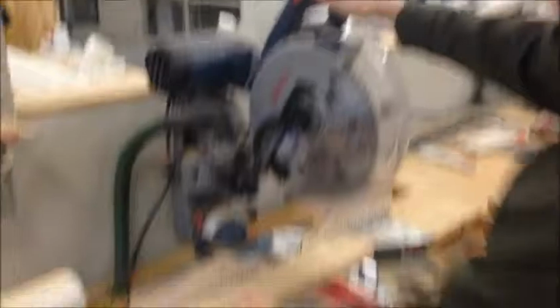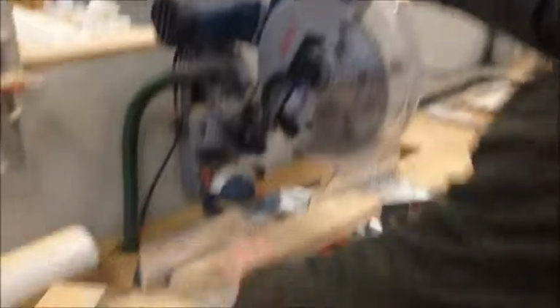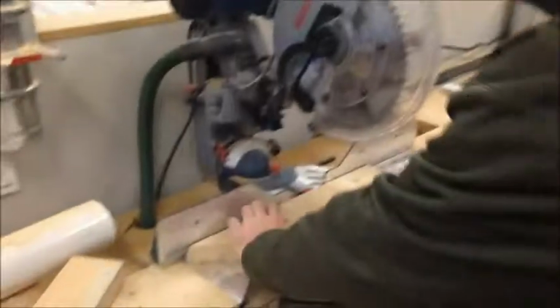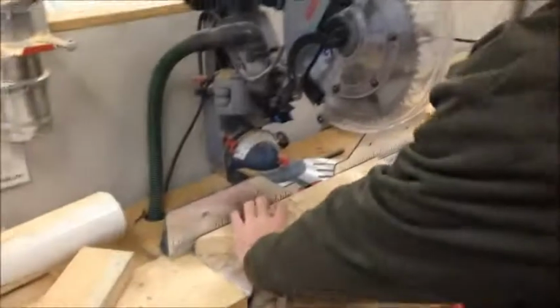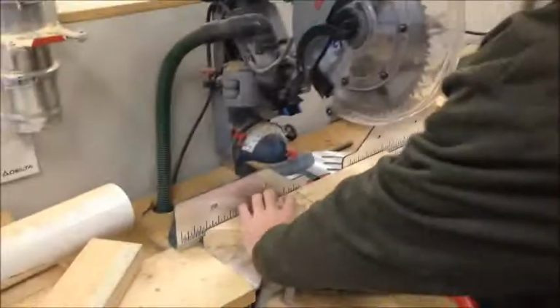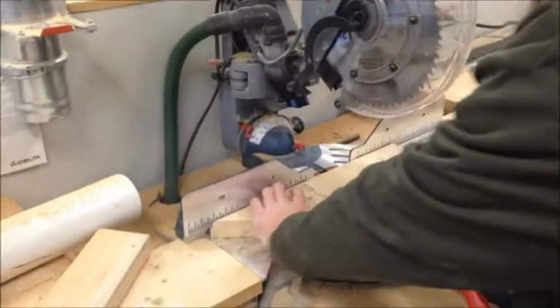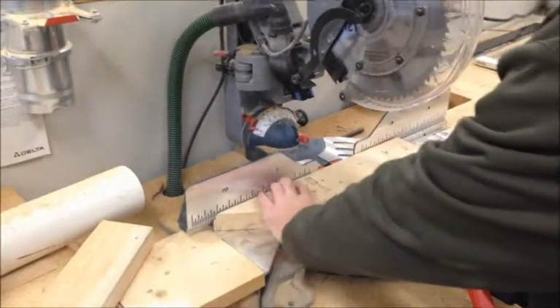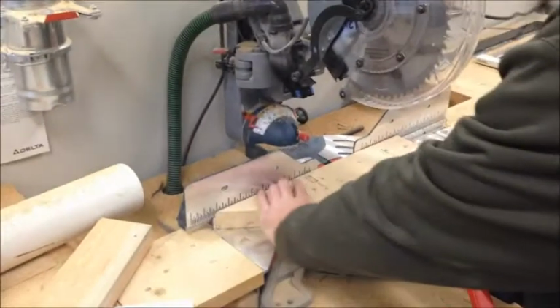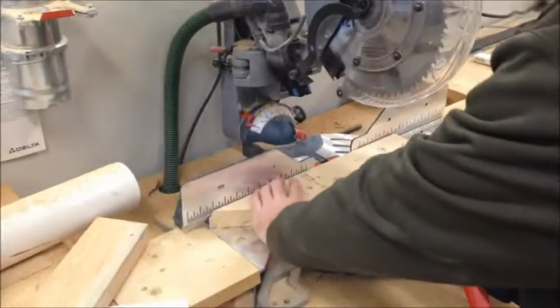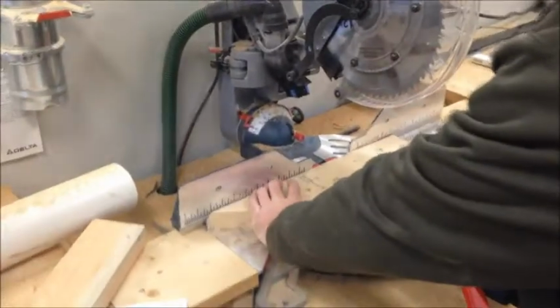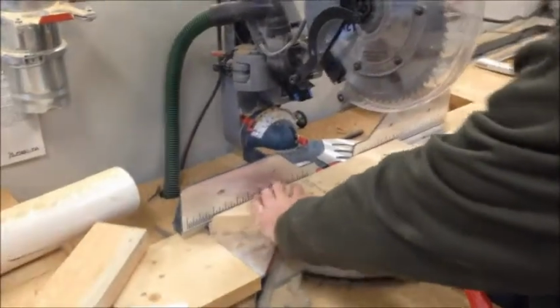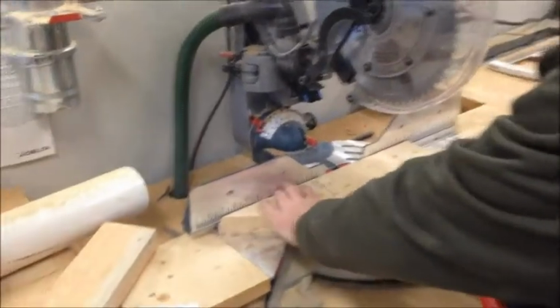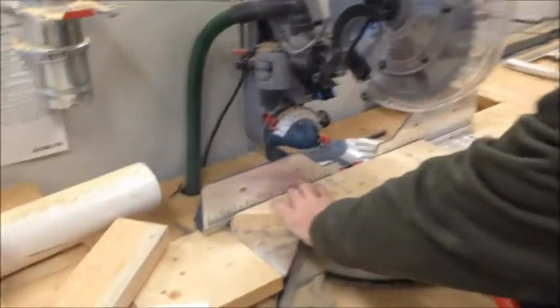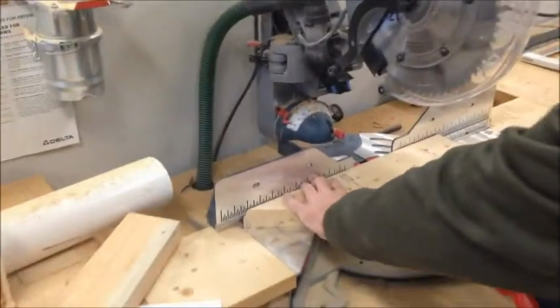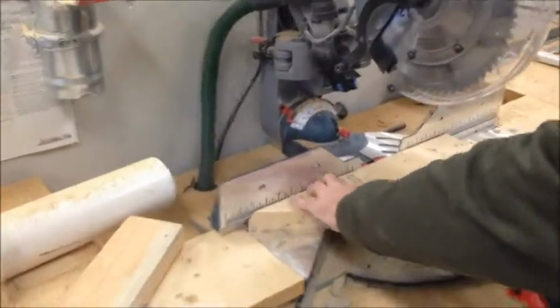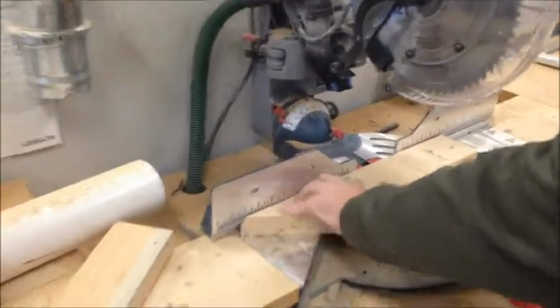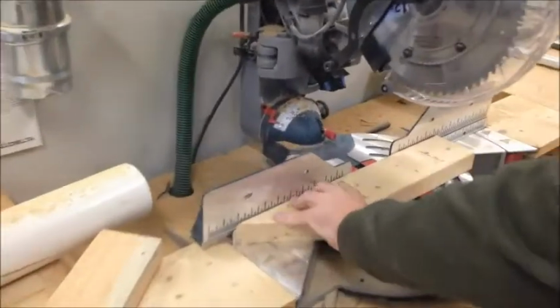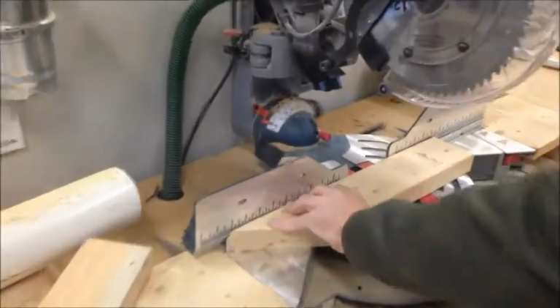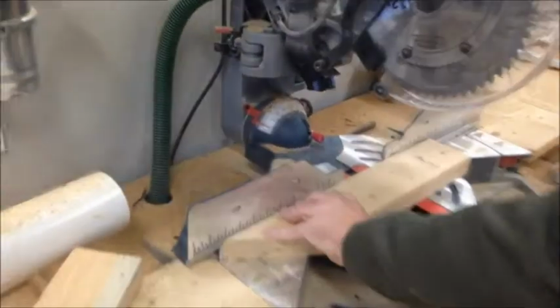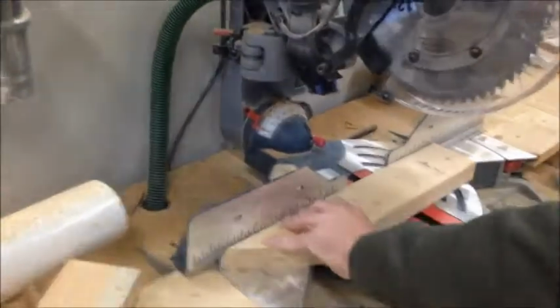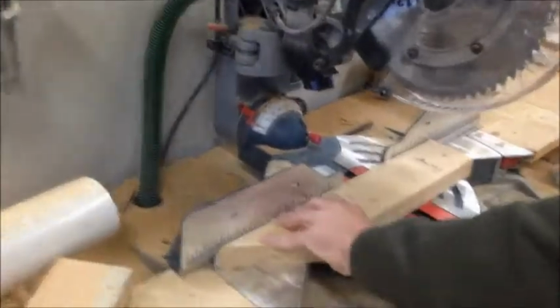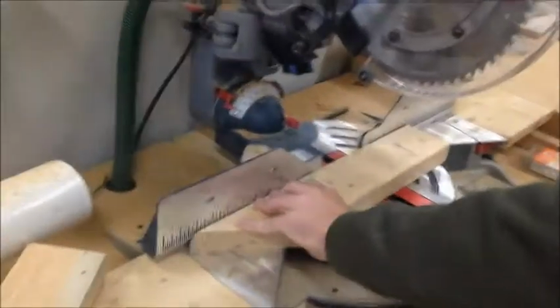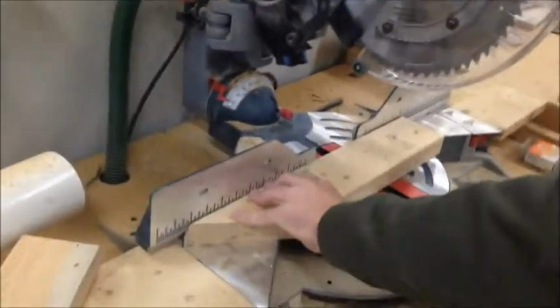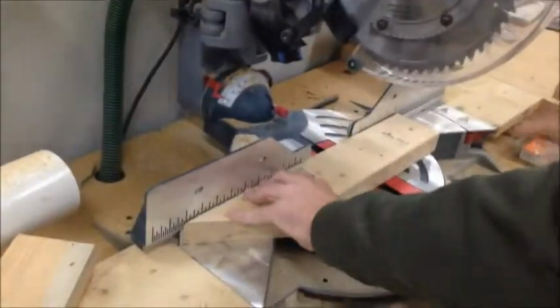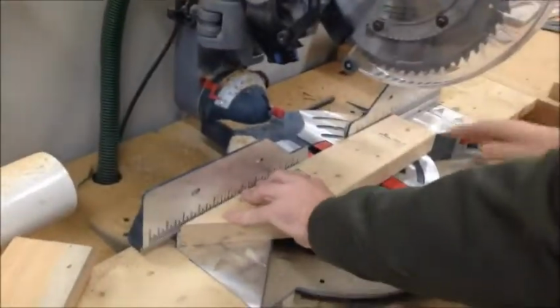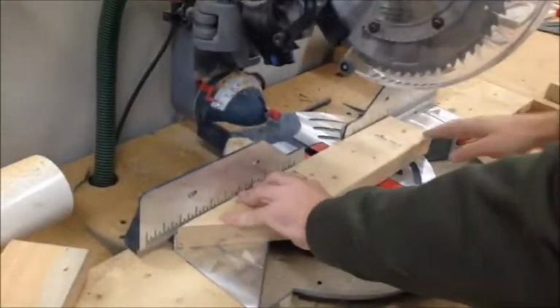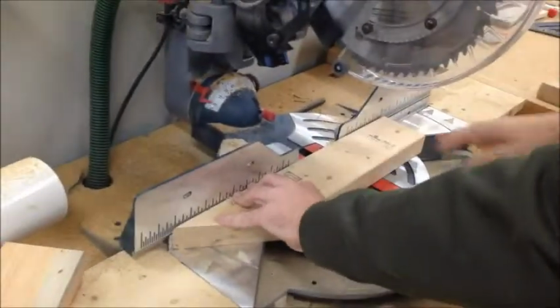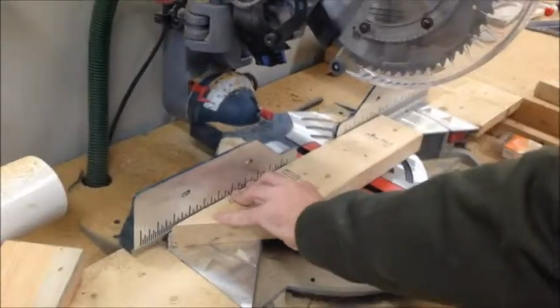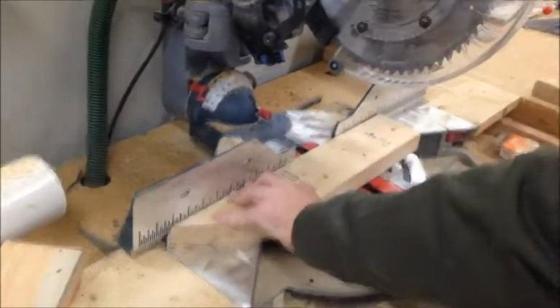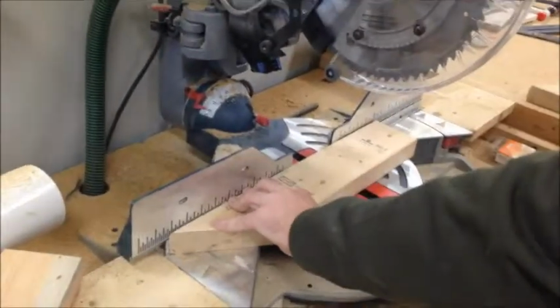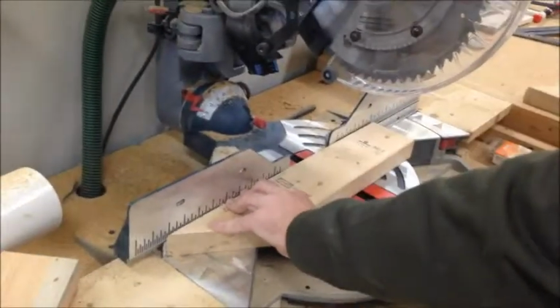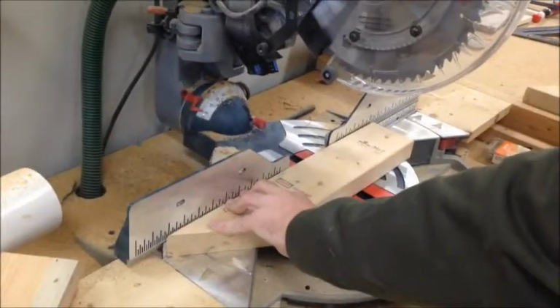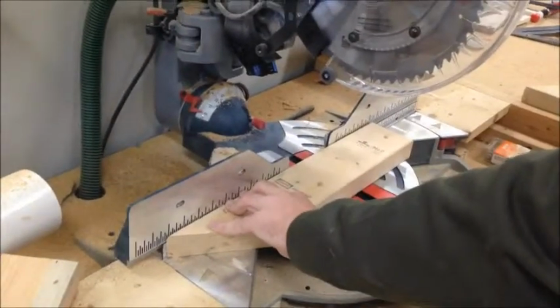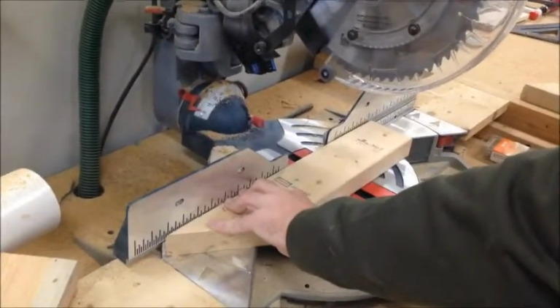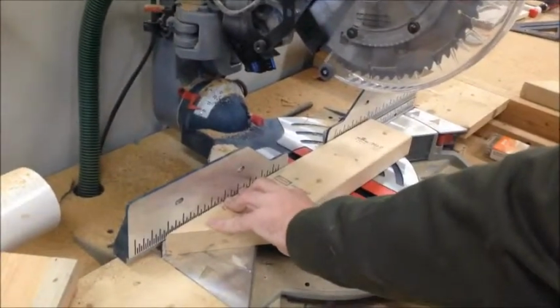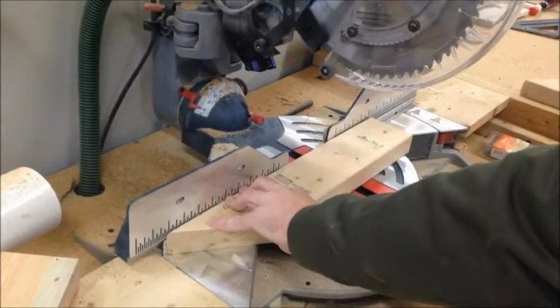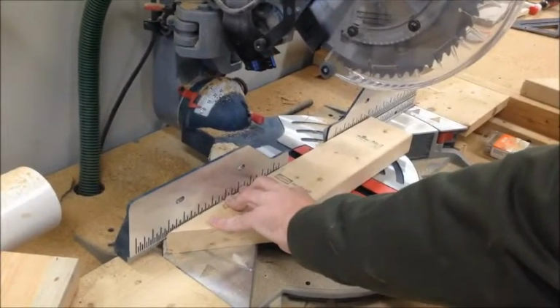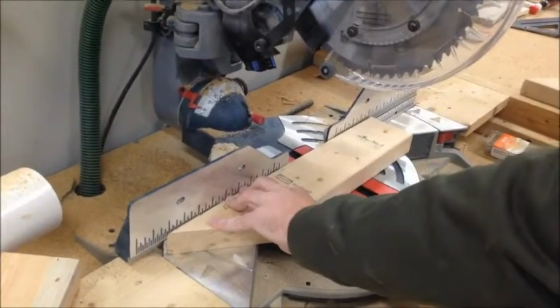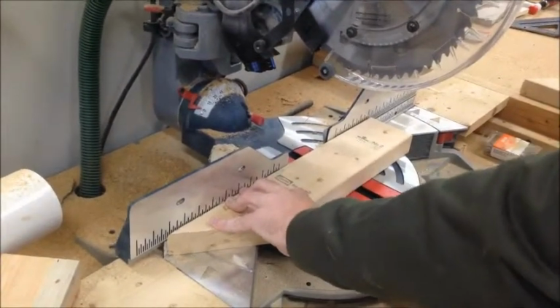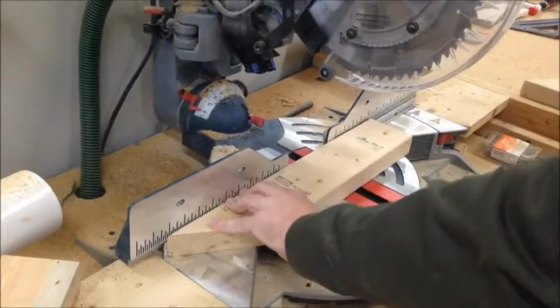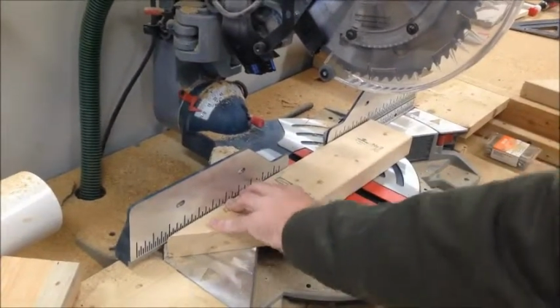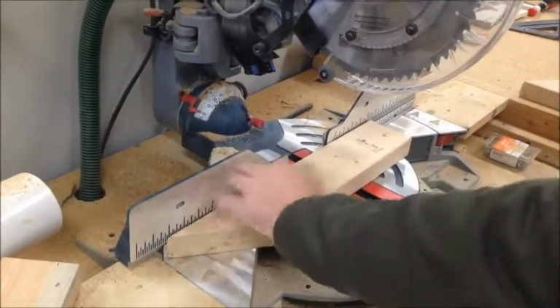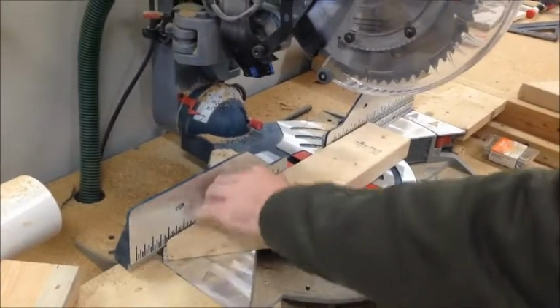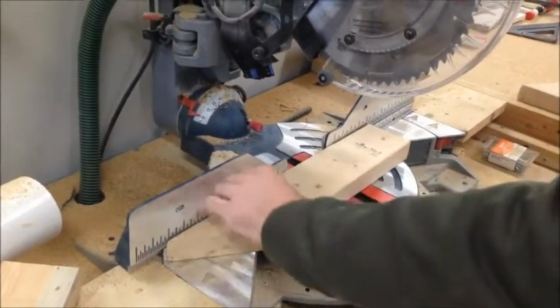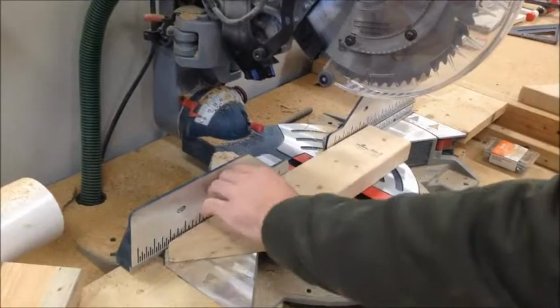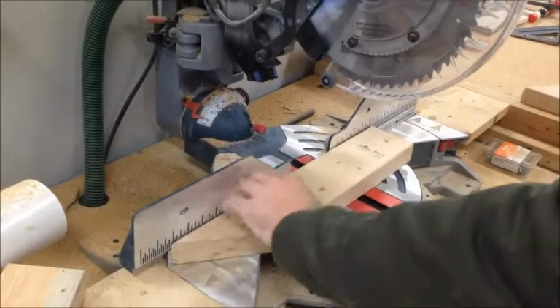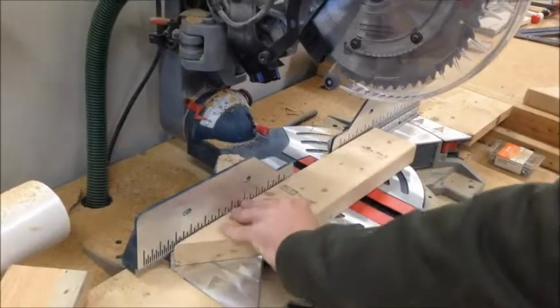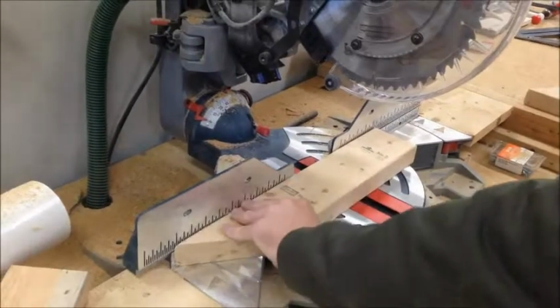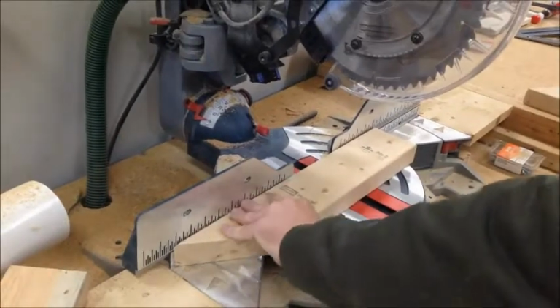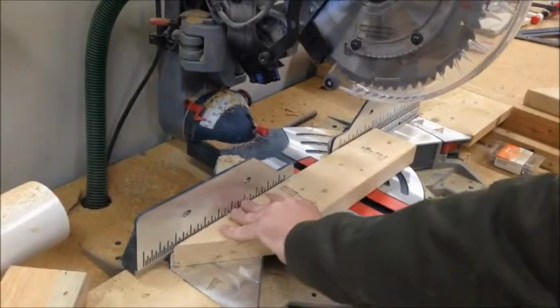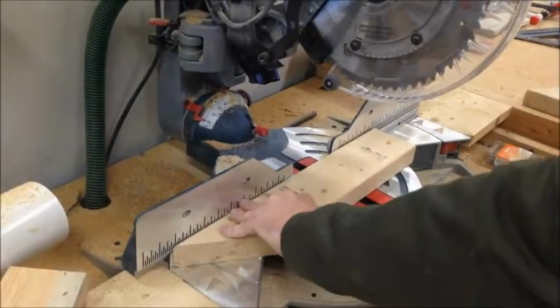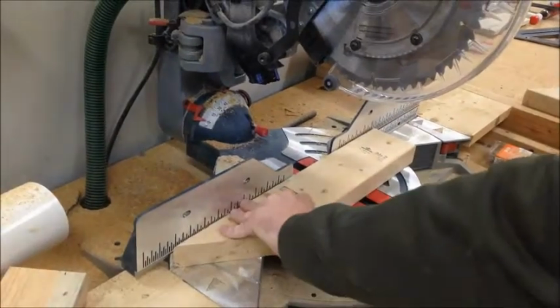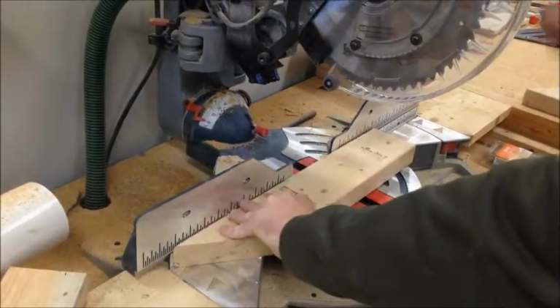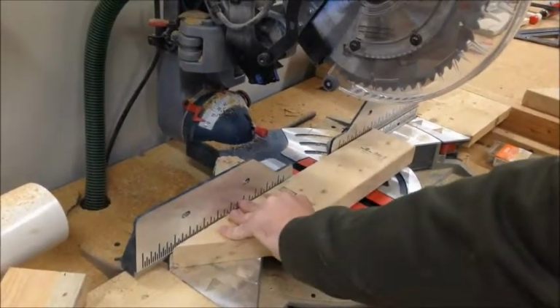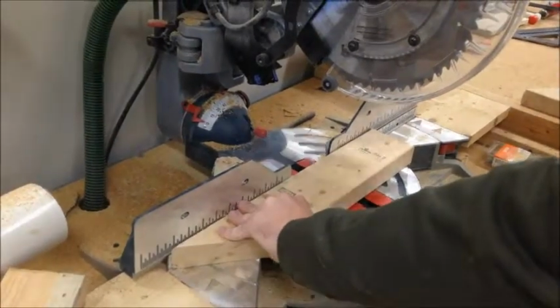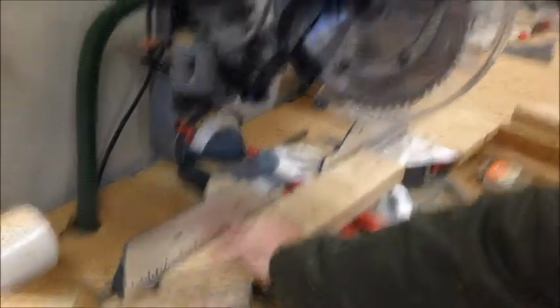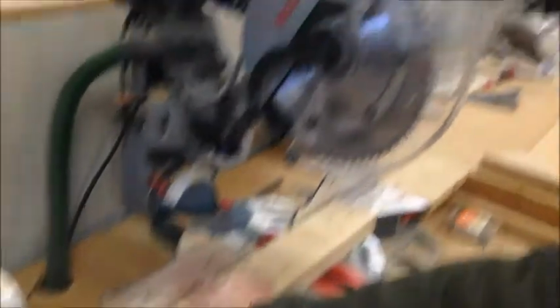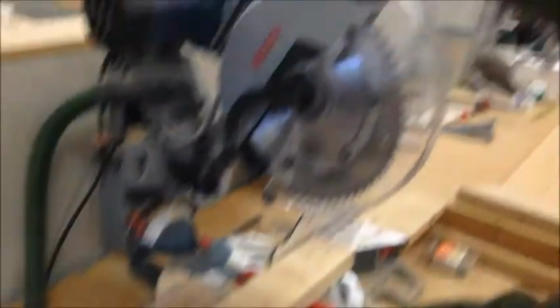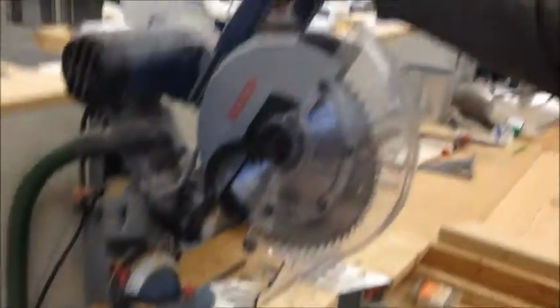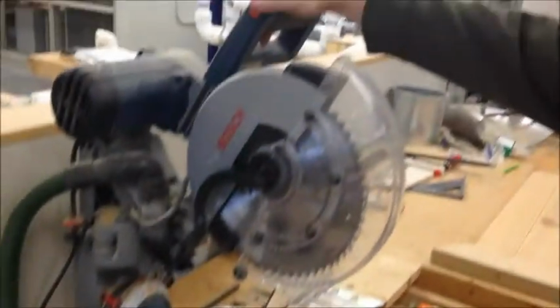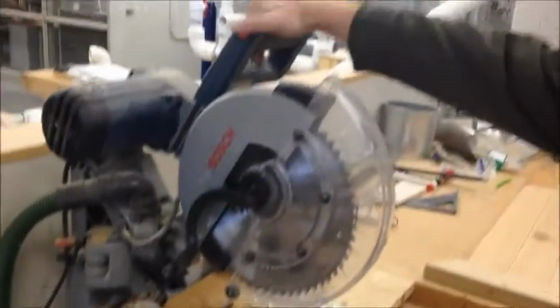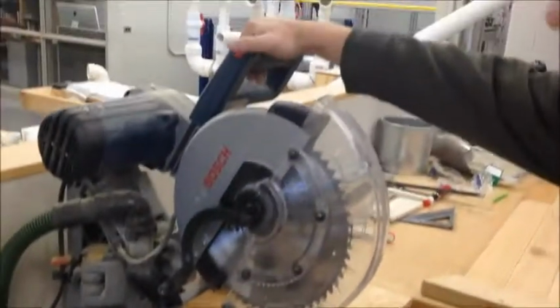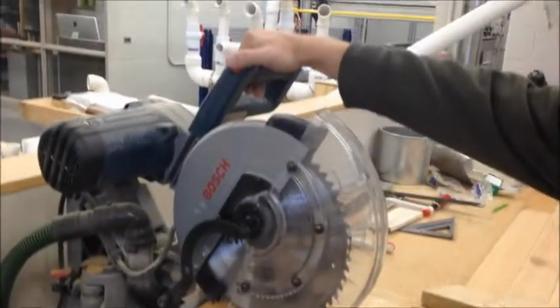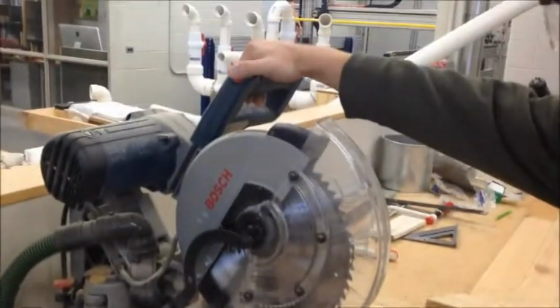Always remember to practice good chop saw safety. When doing a cross cut, fold your piece of wood firmly up against the guard rails and make sure your saw blade is lined up with your cut line.